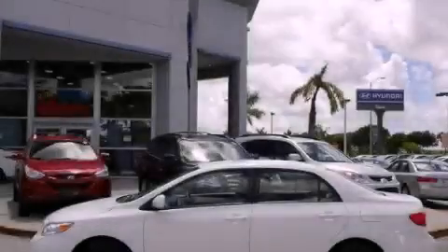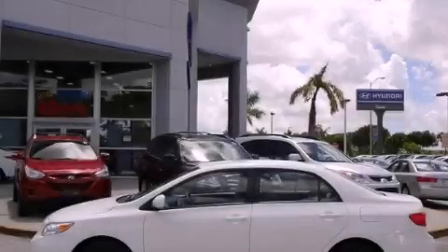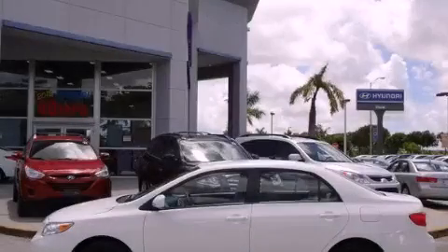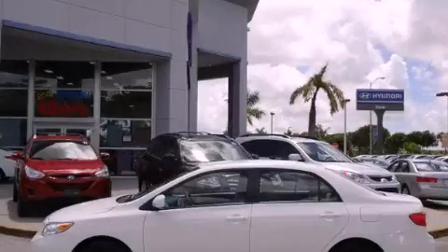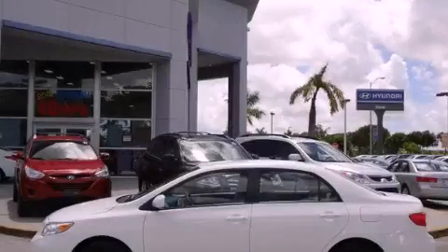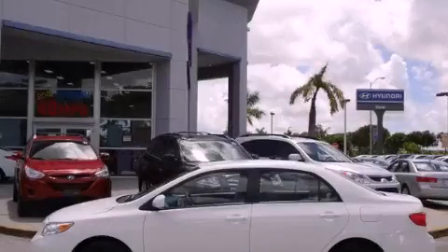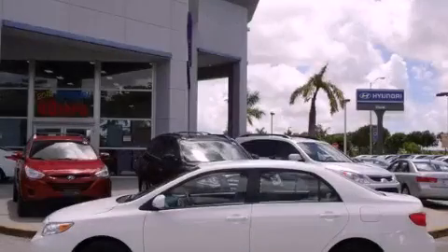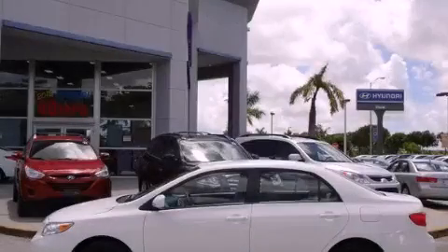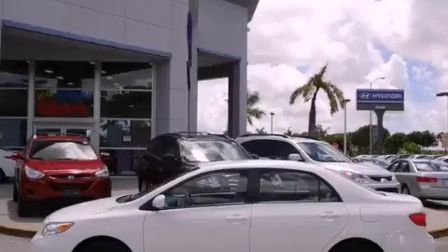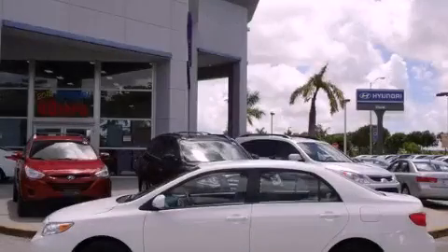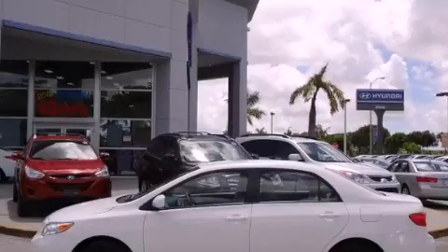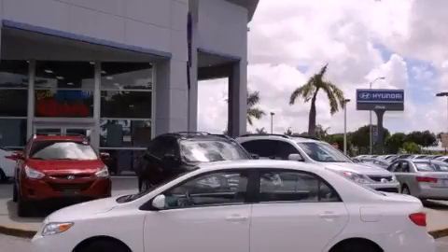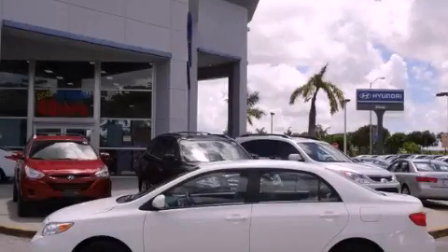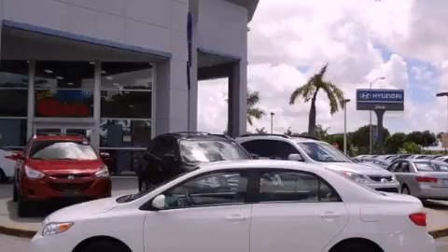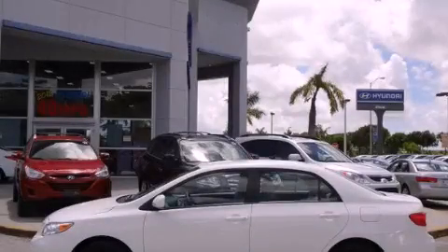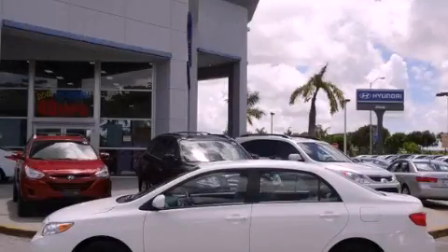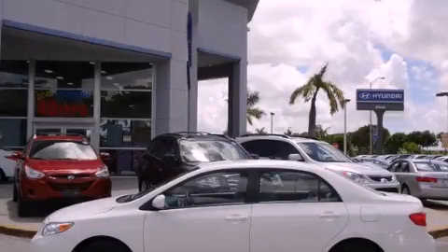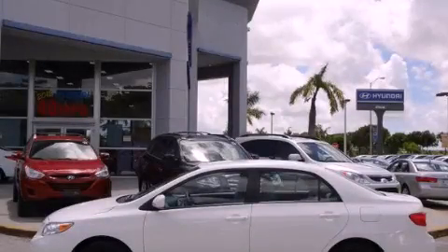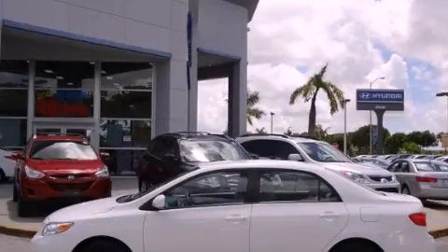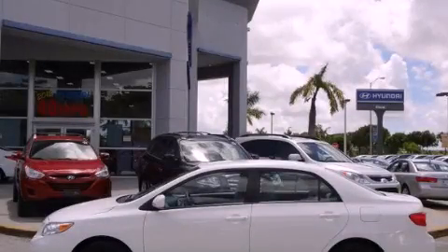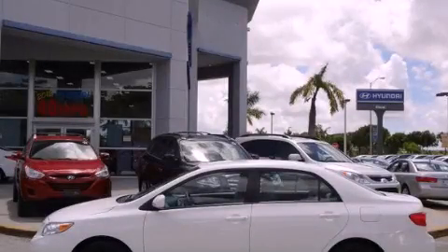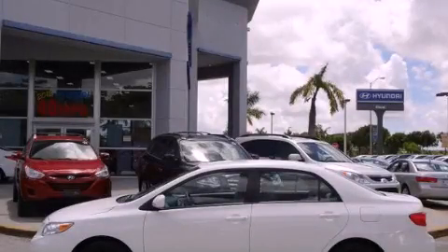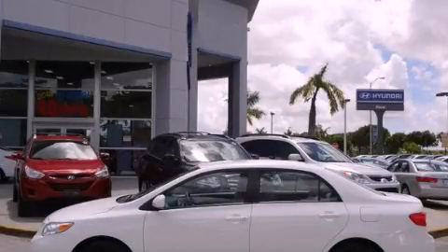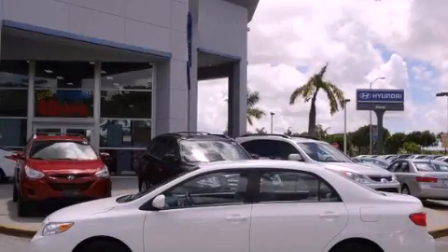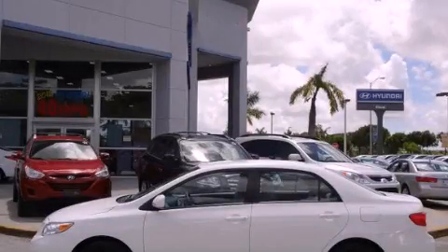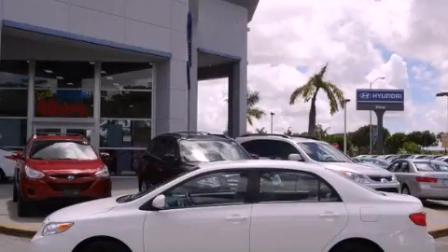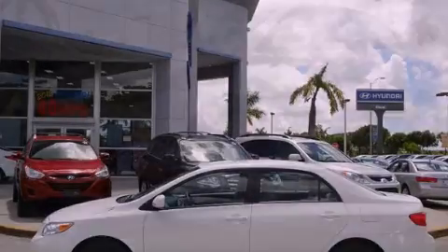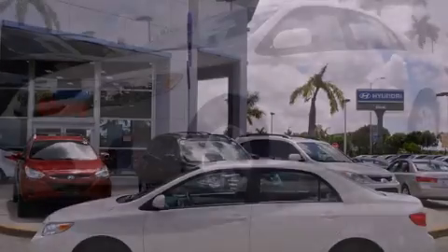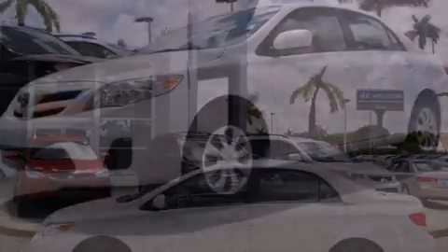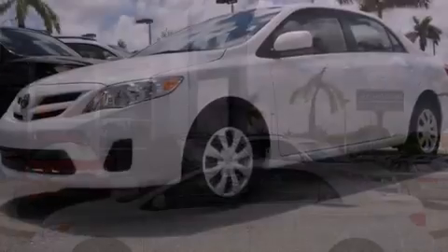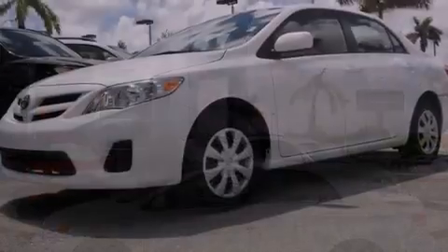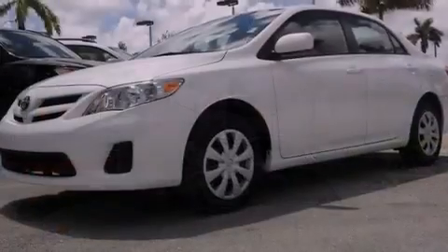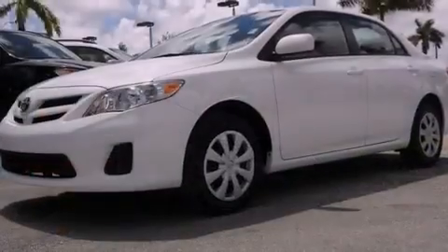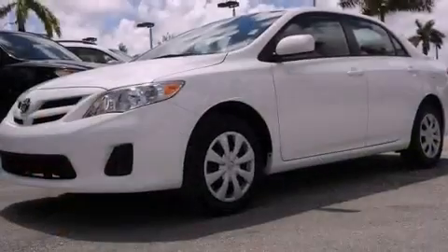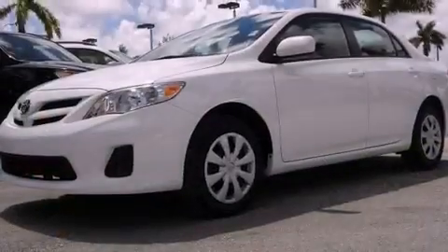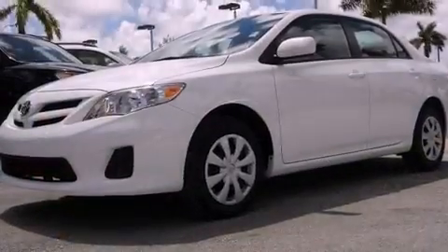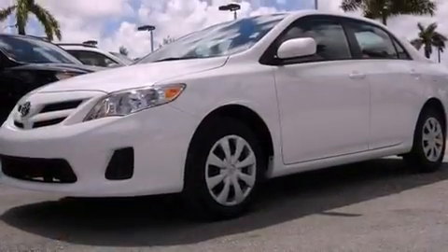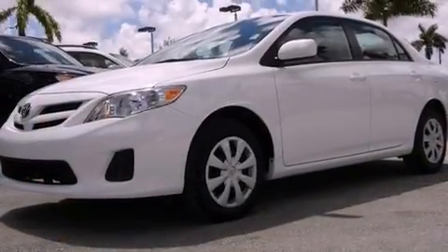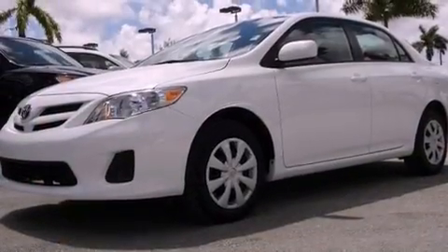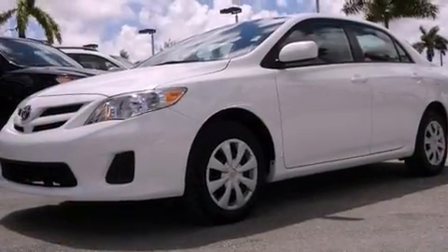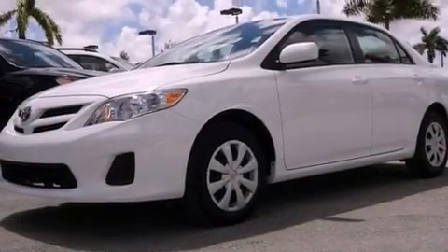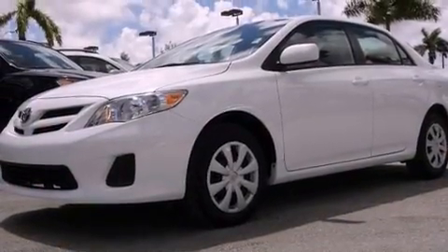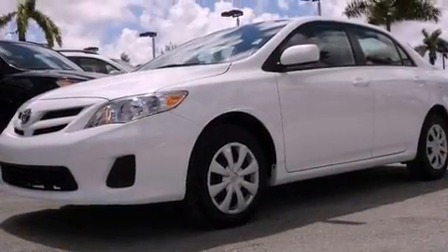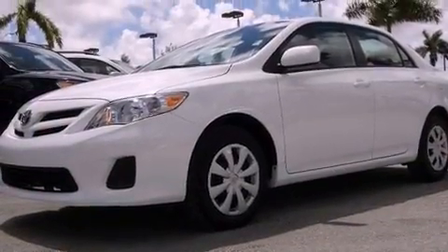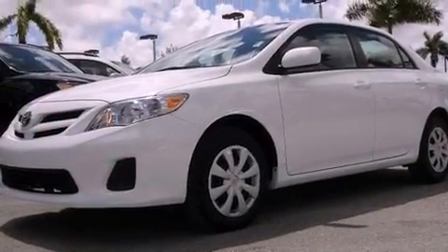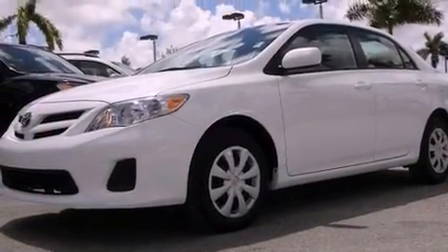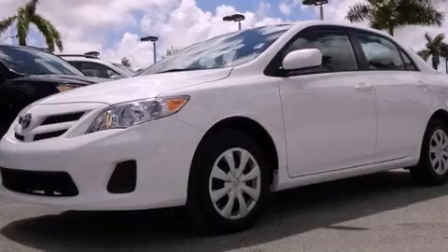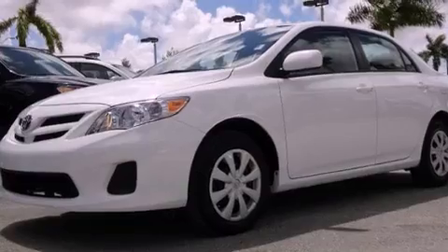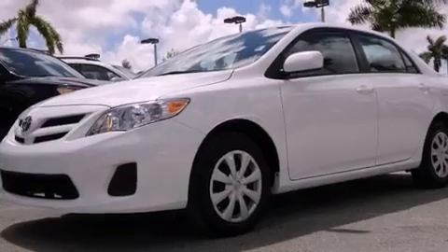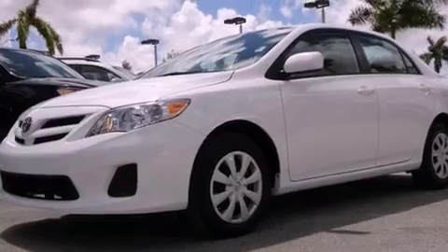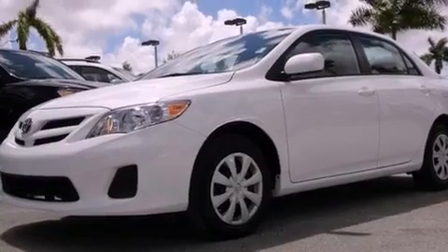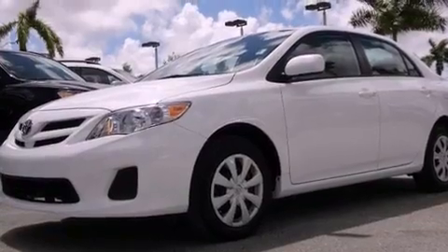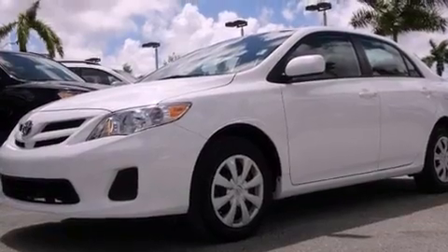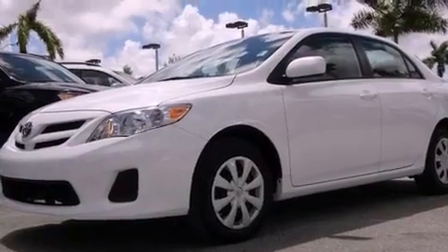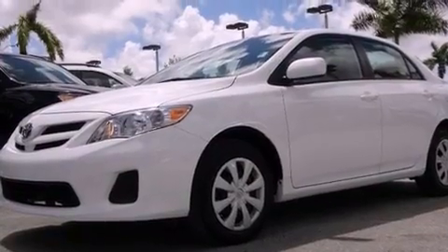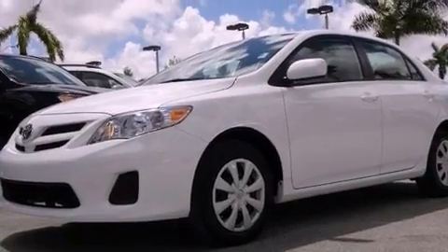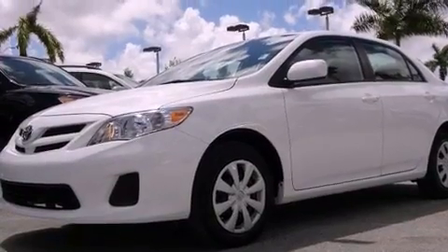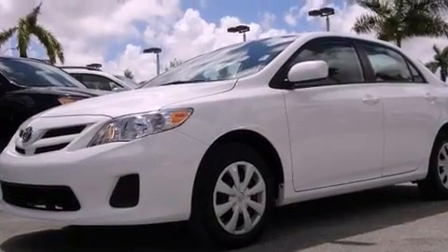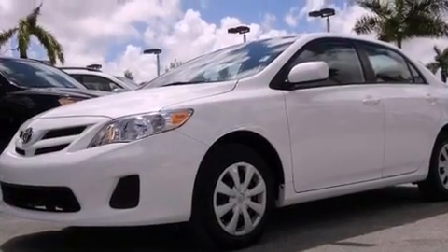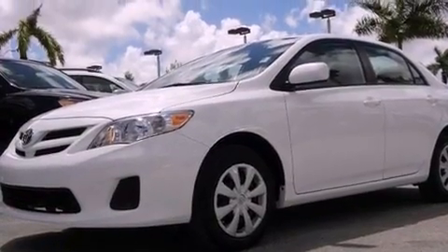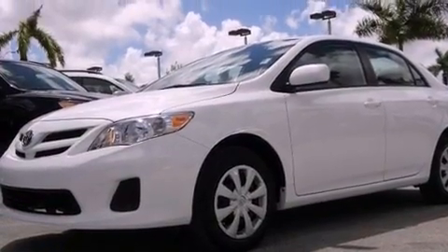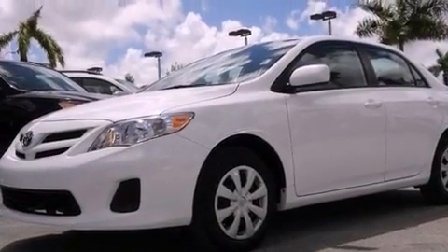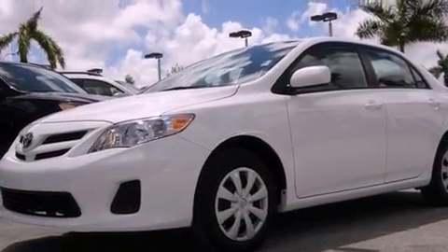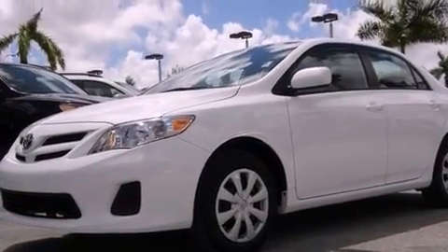This is a 2011 Toyota Corolla. It features a four-cylinder engine and an automatic transmission.